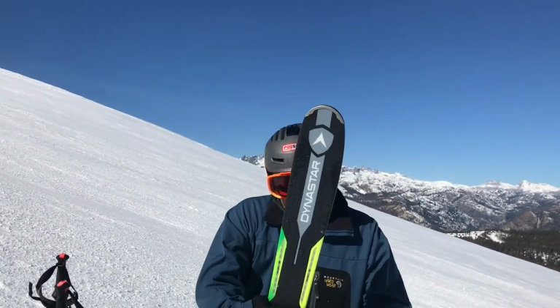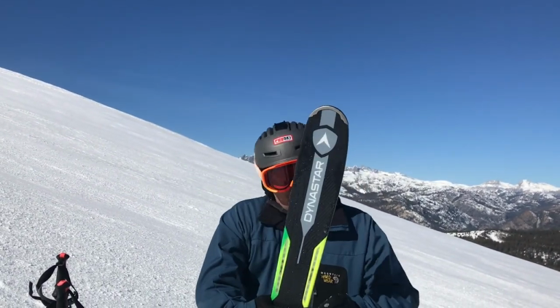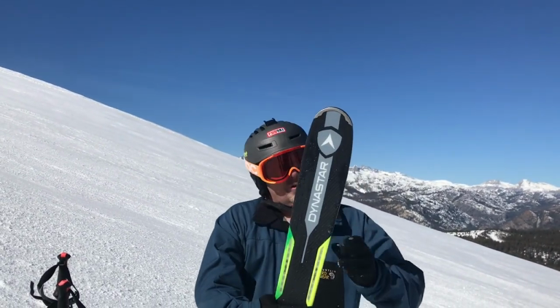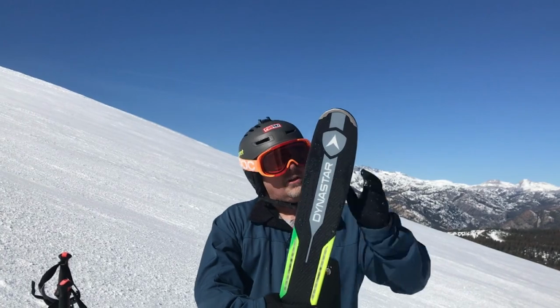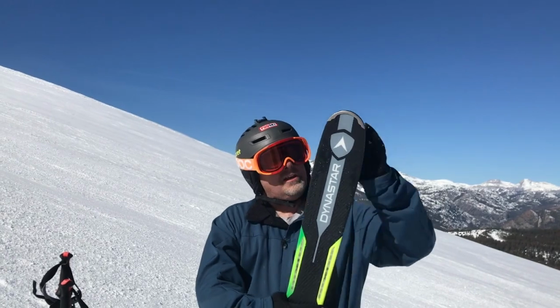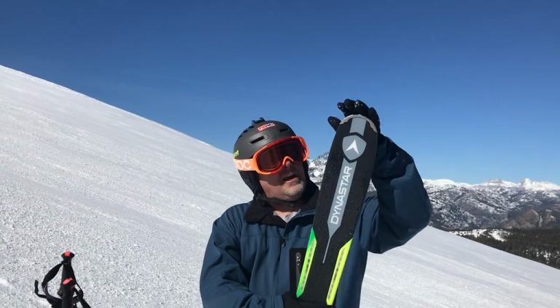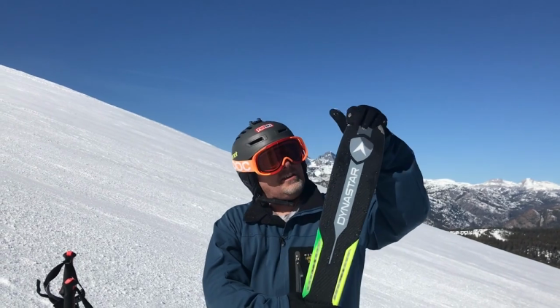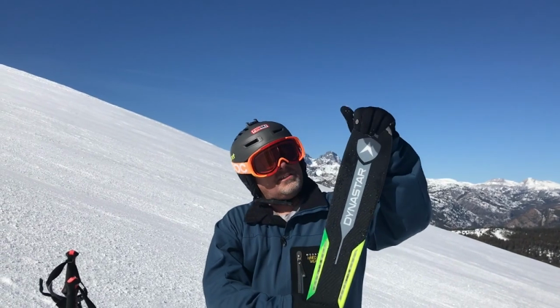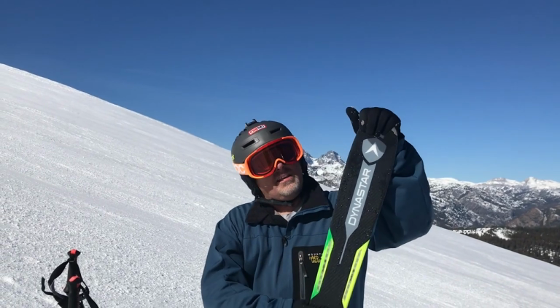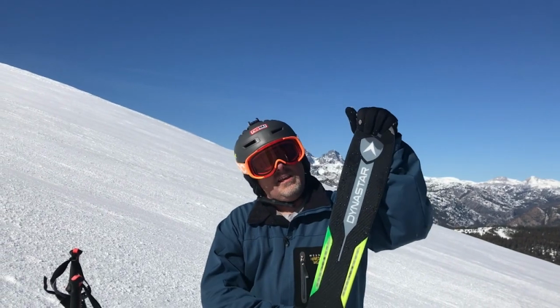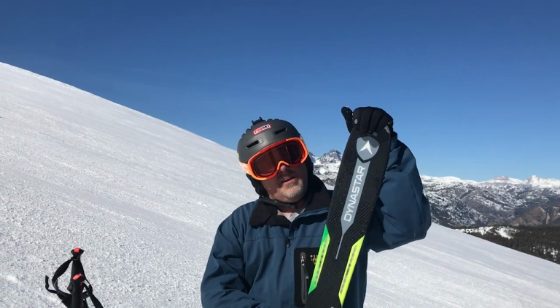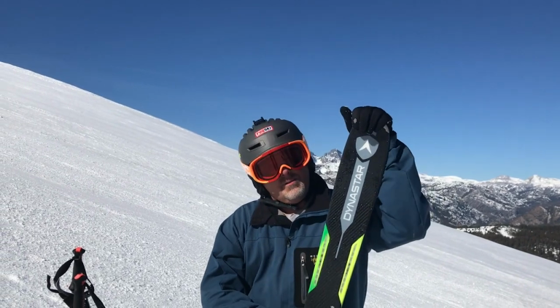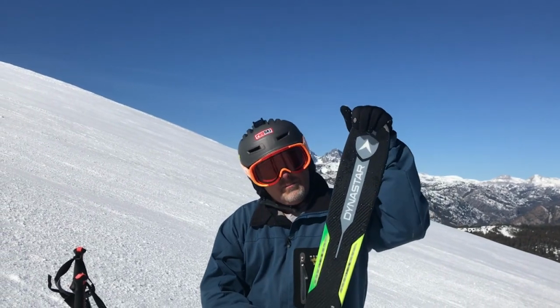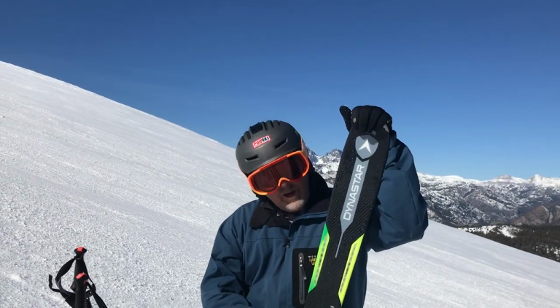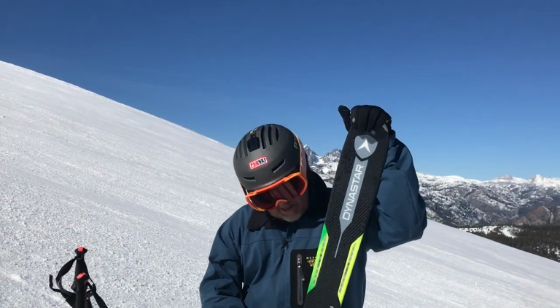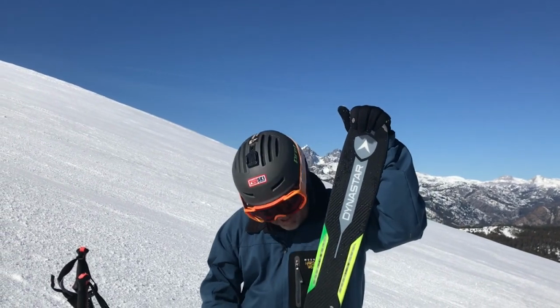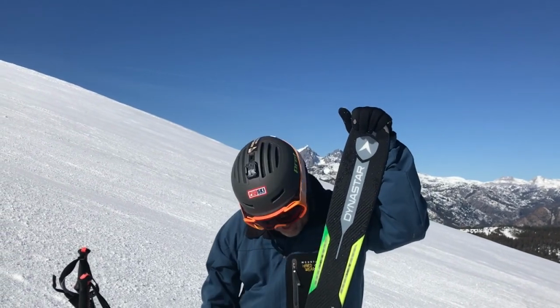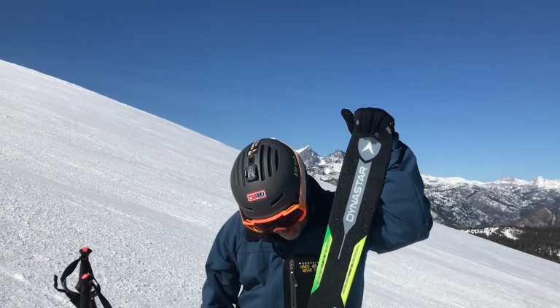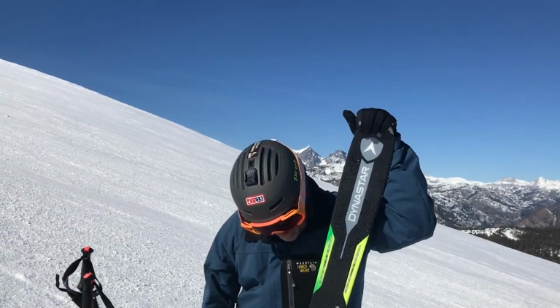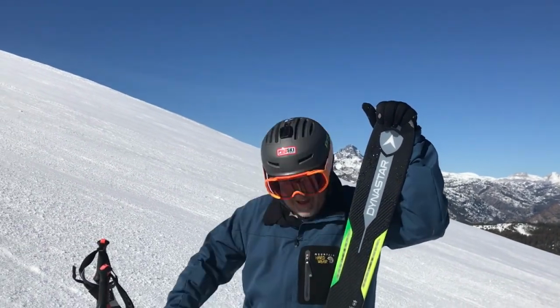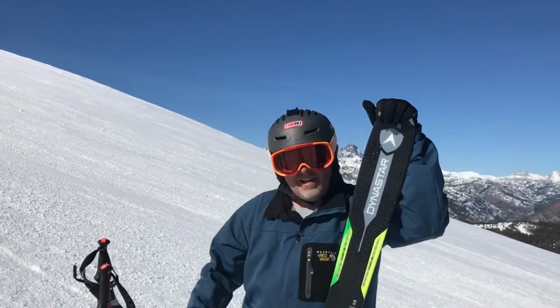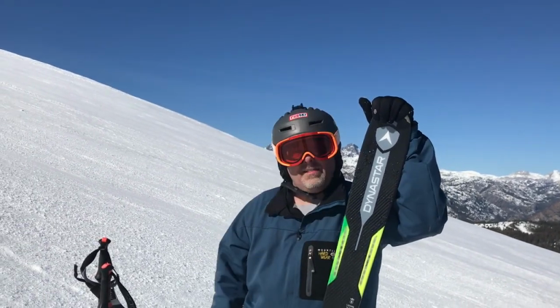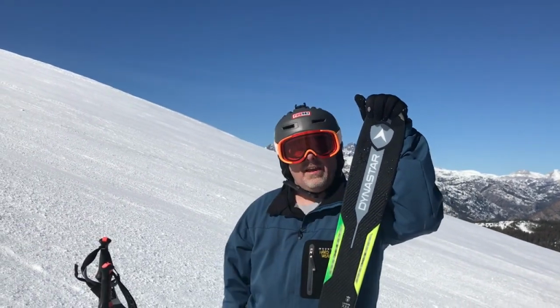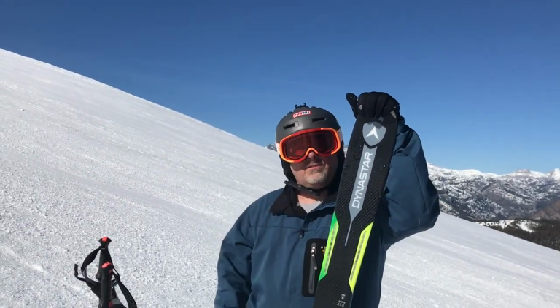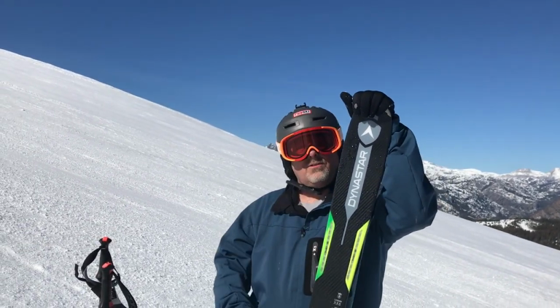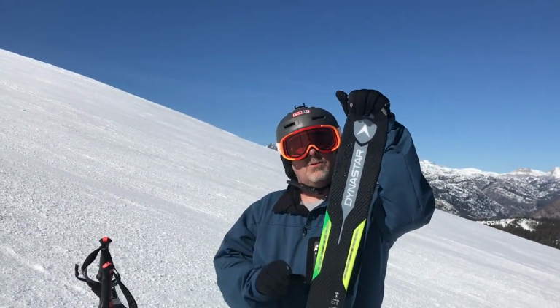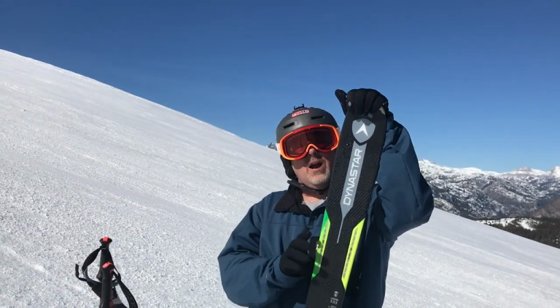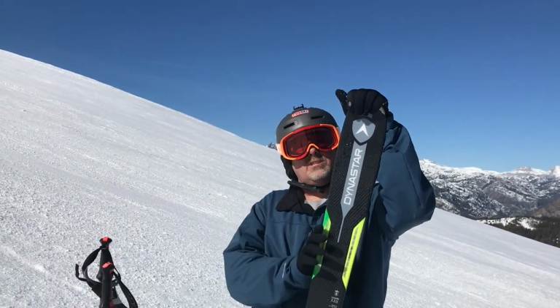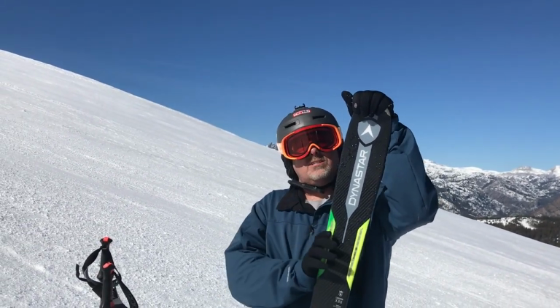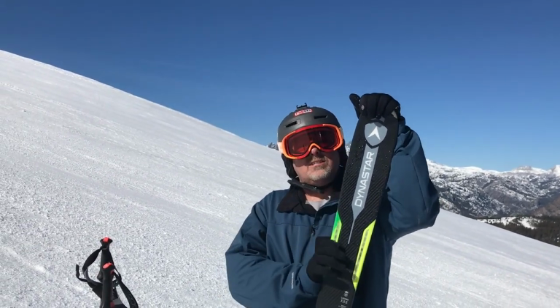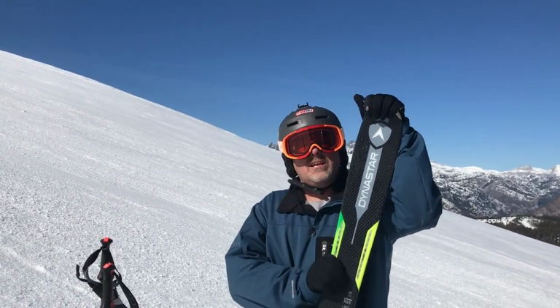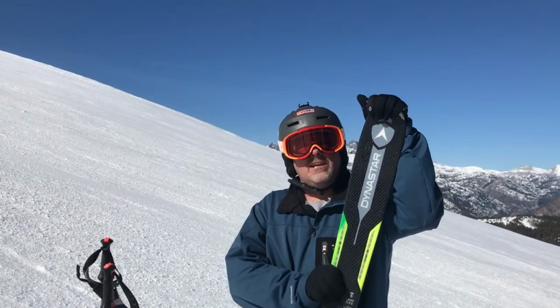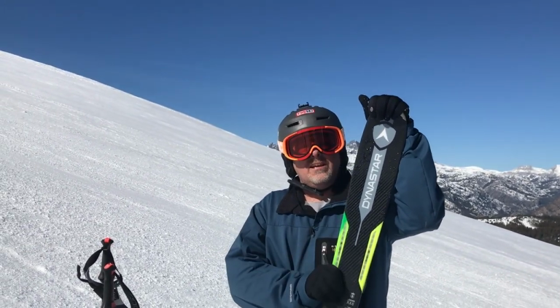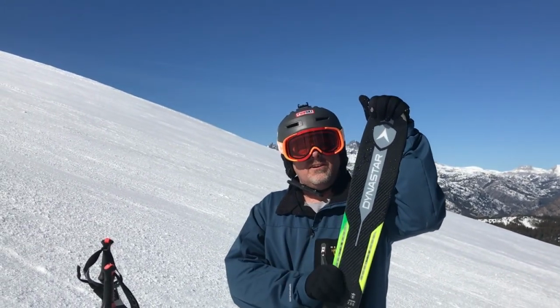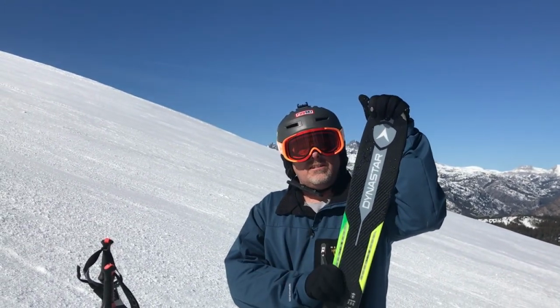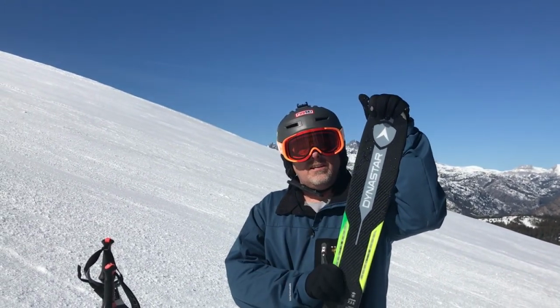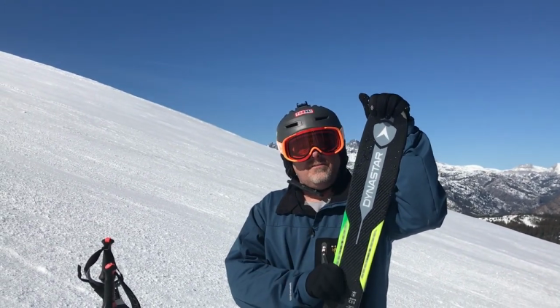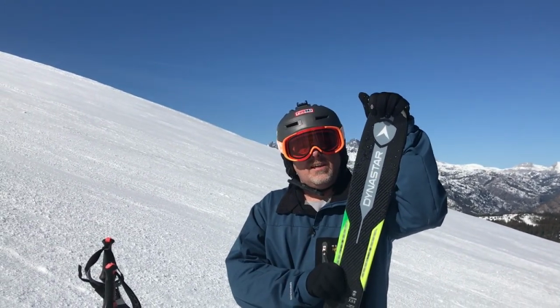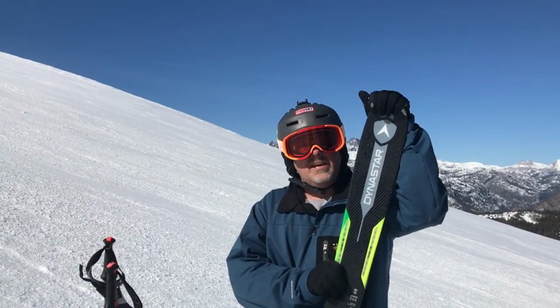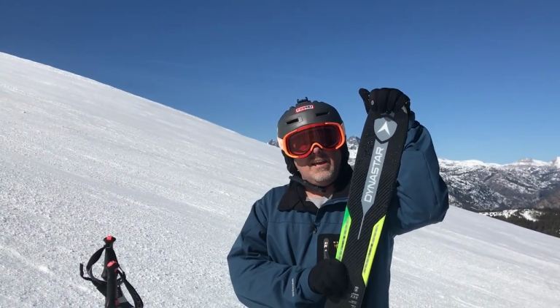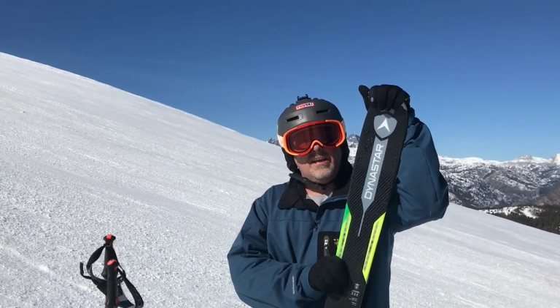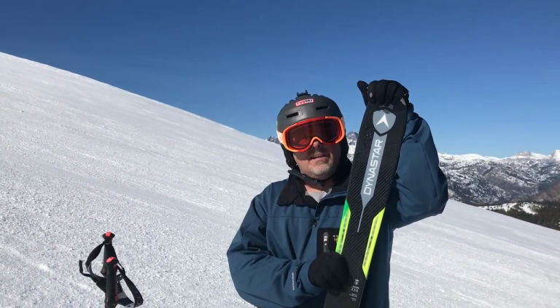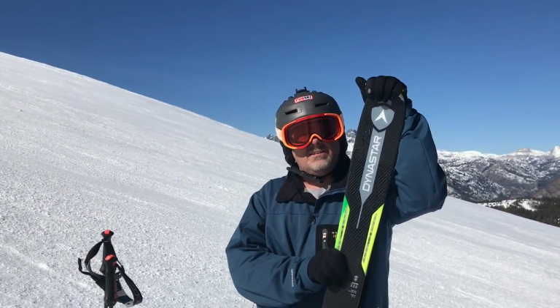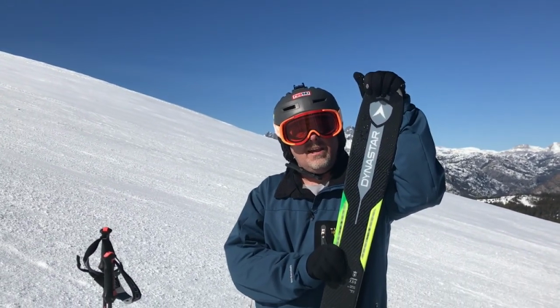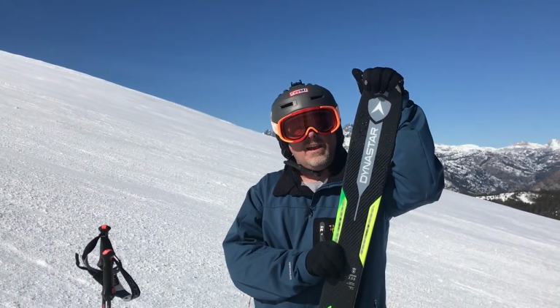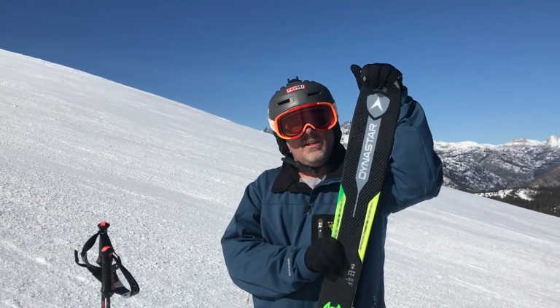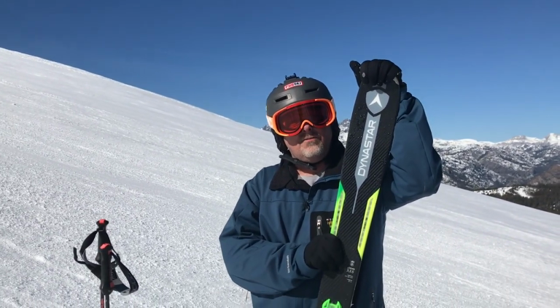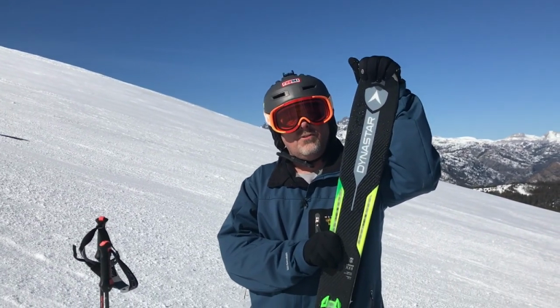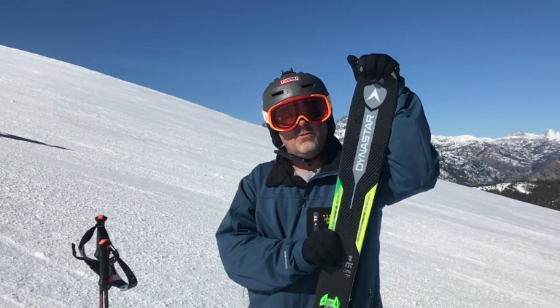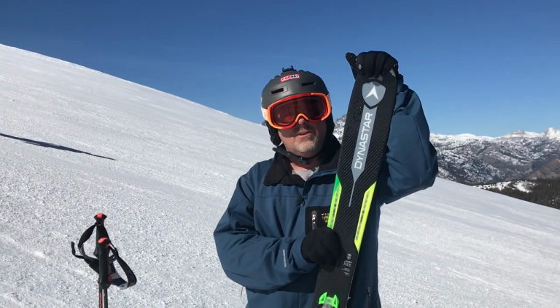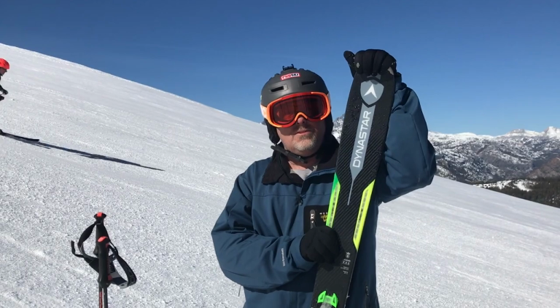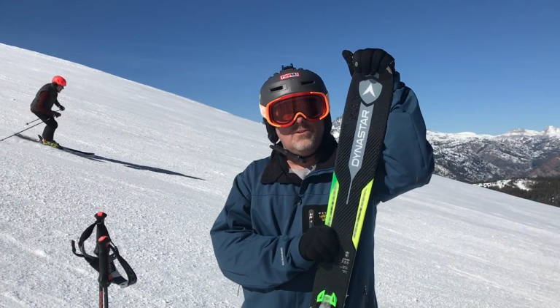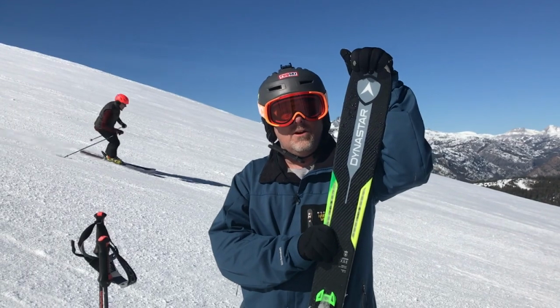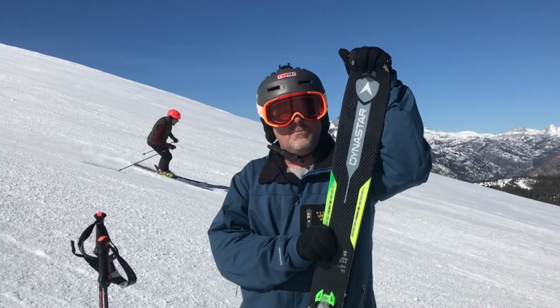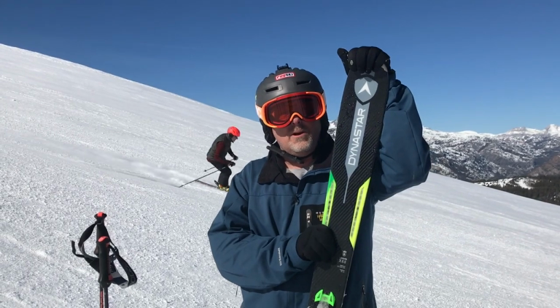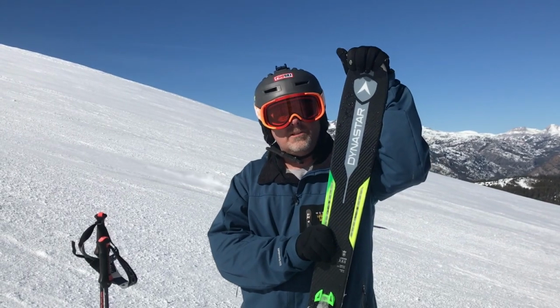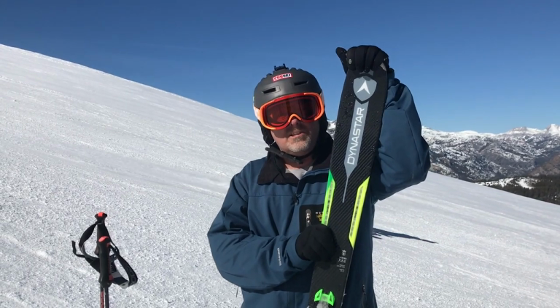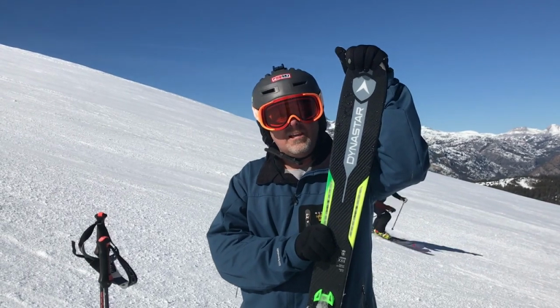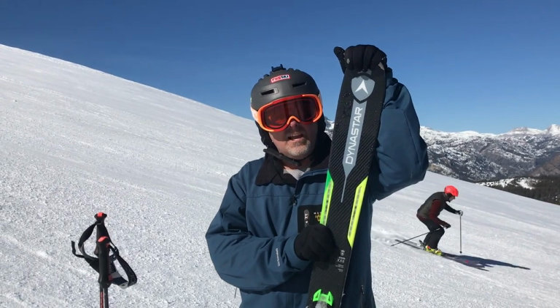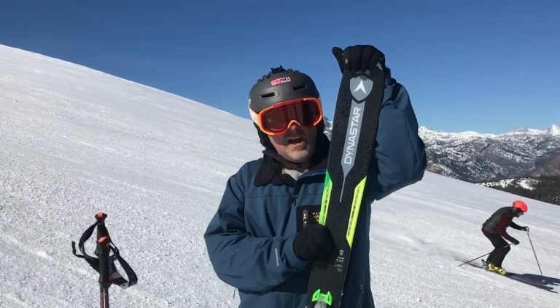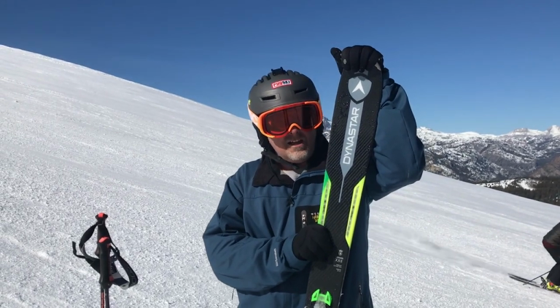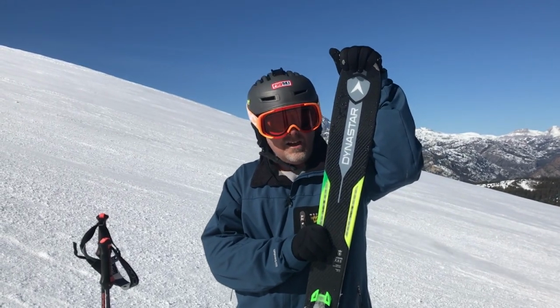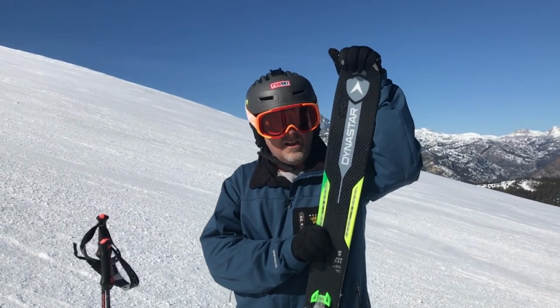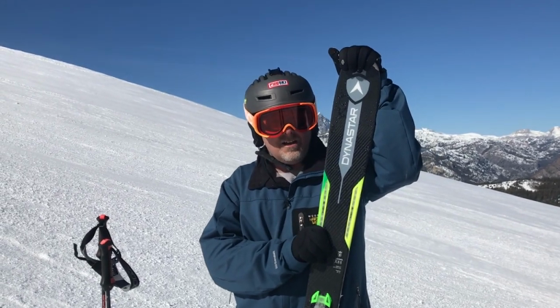Really nice ski. I'm impressed. Thanks for watching Ski Gear TV and check out the full review on Pubski.com.